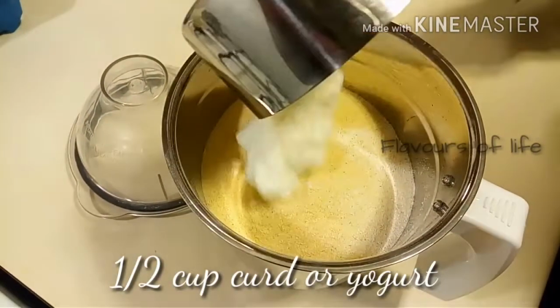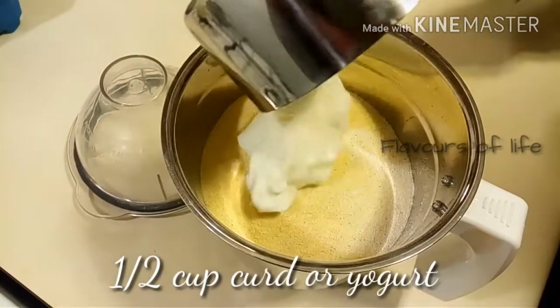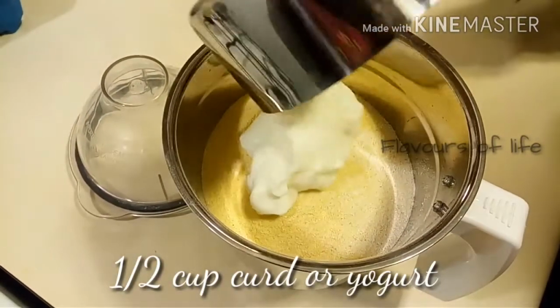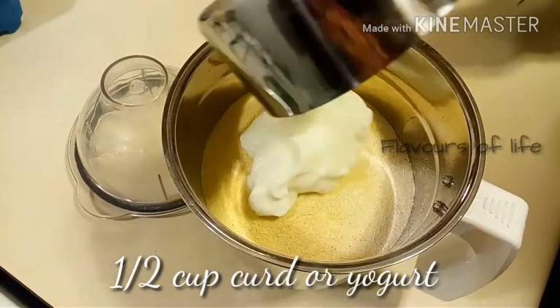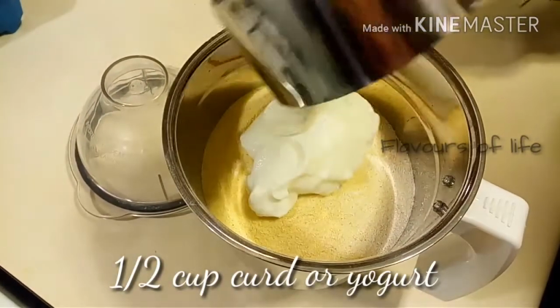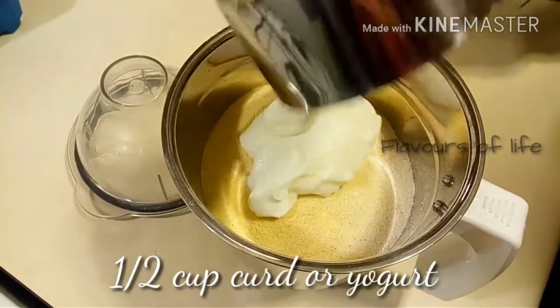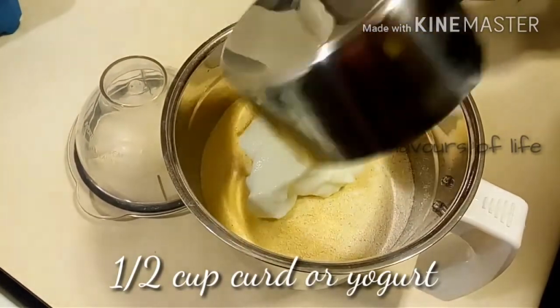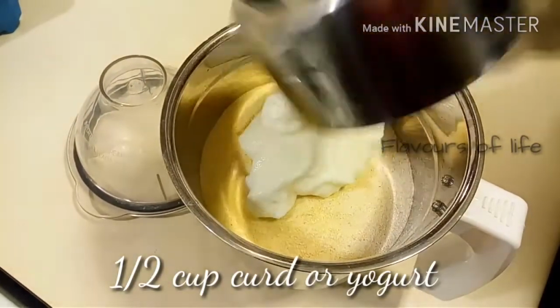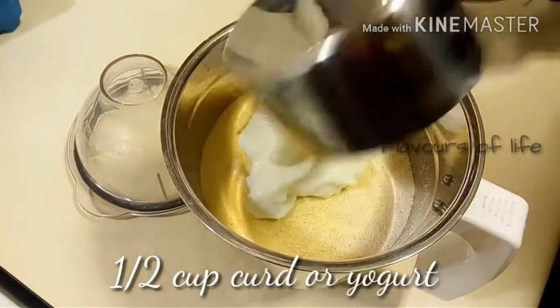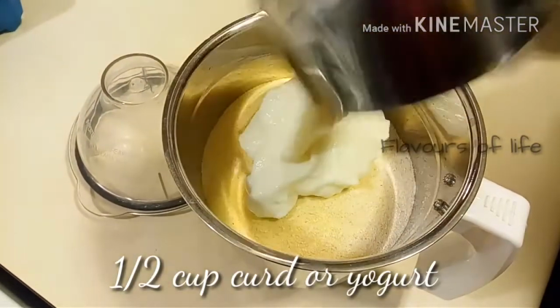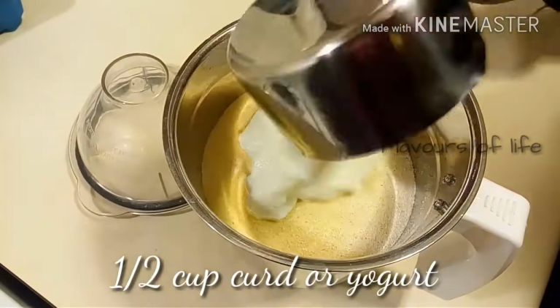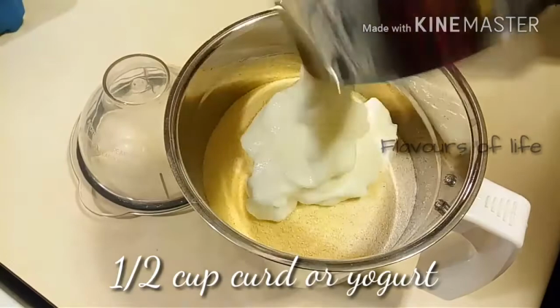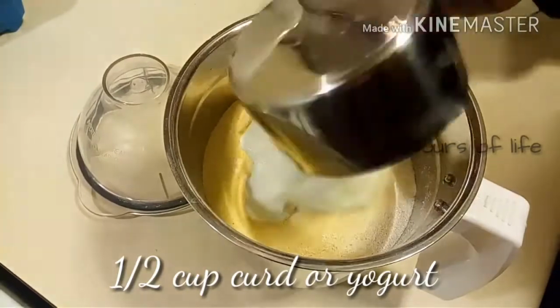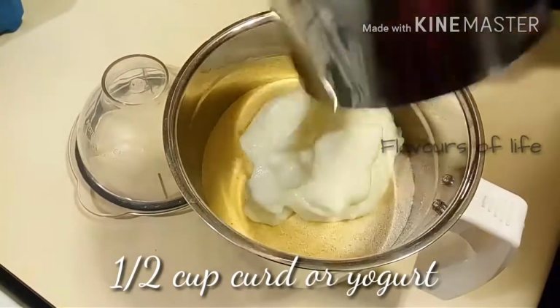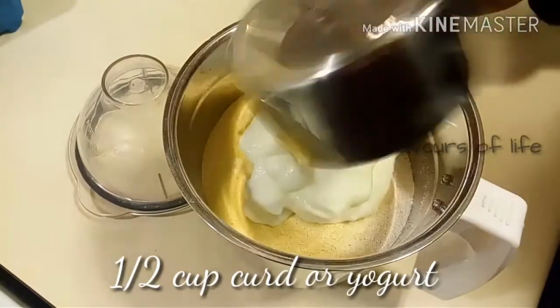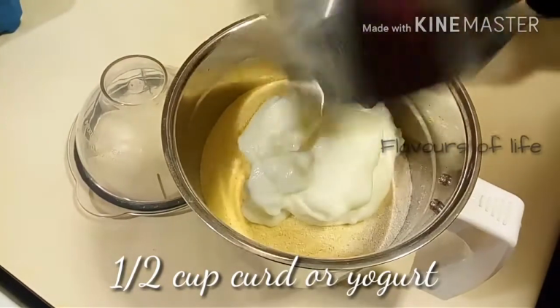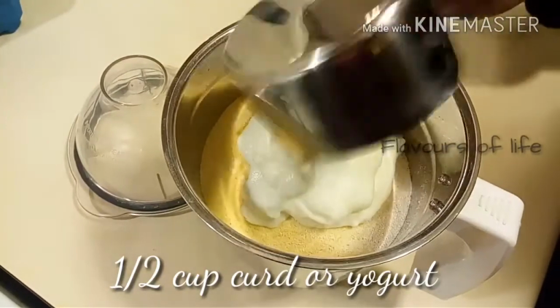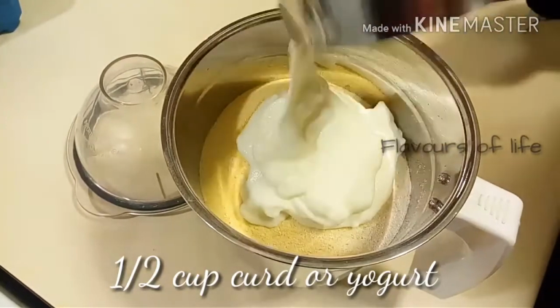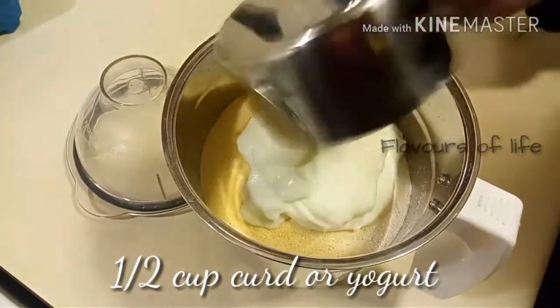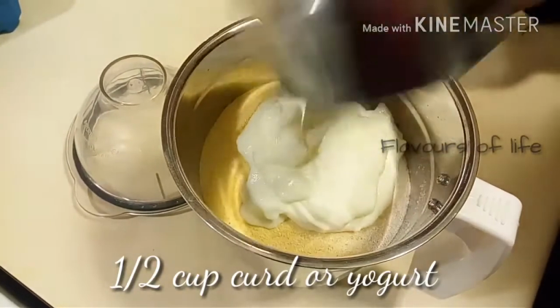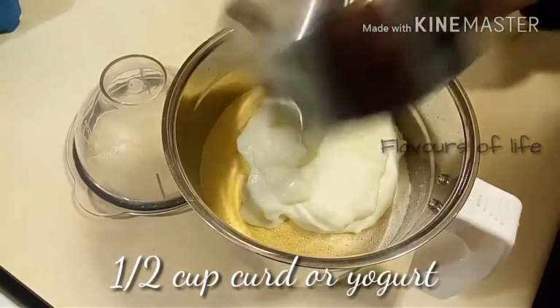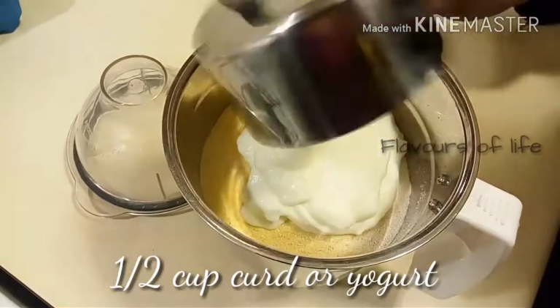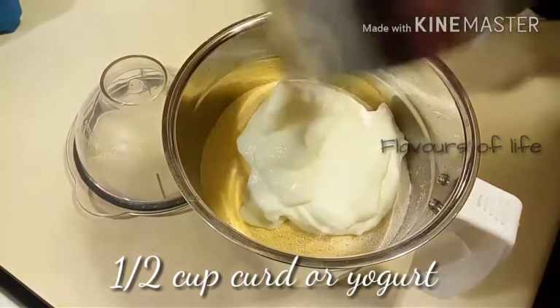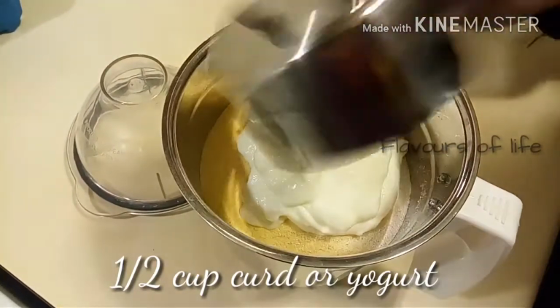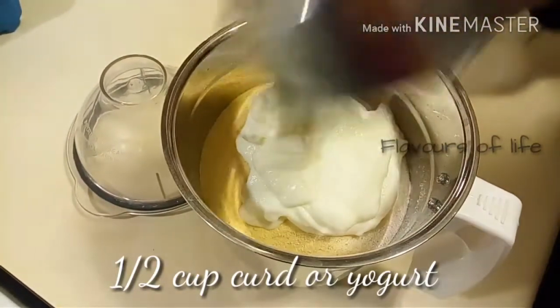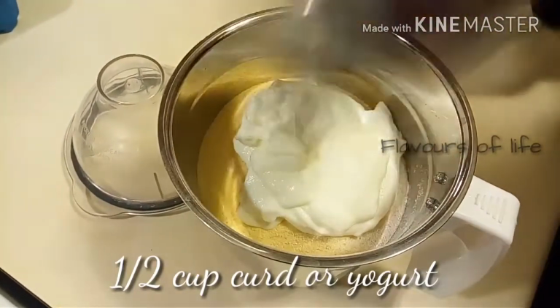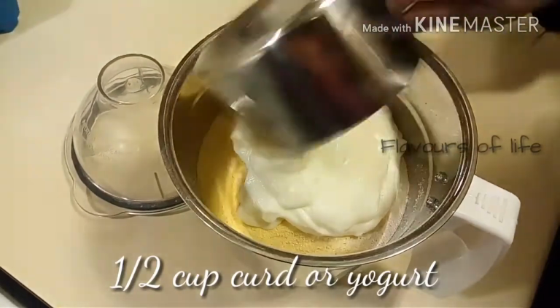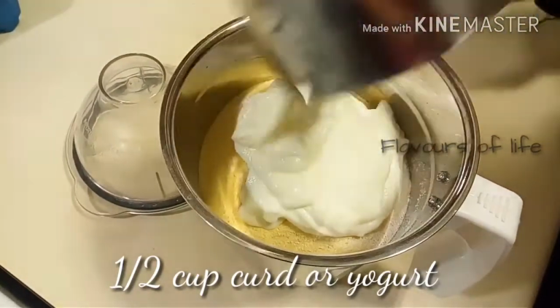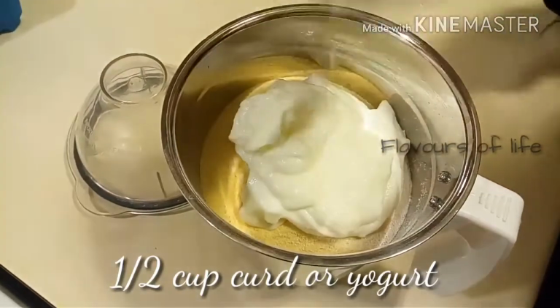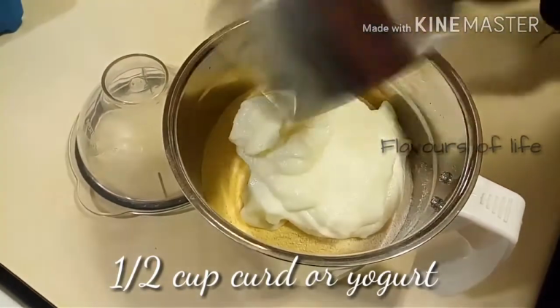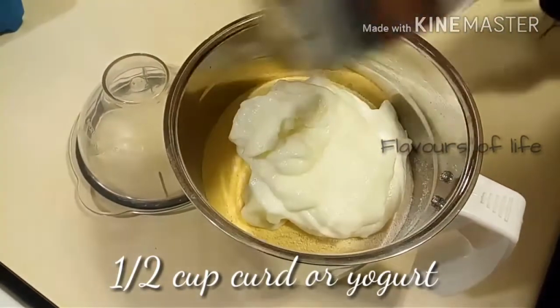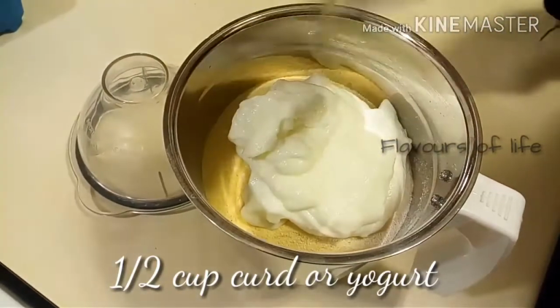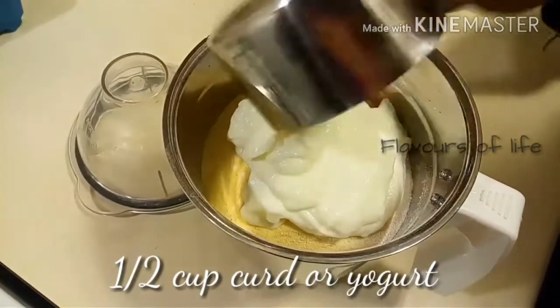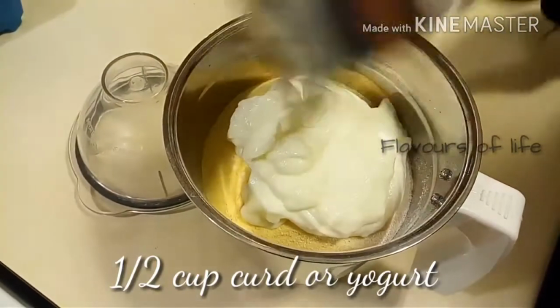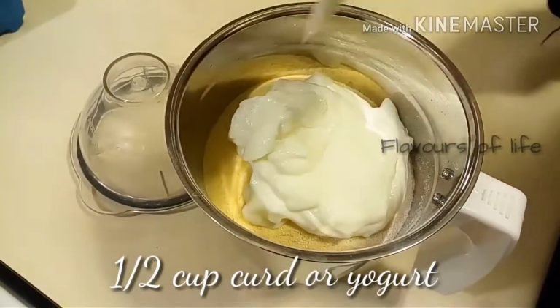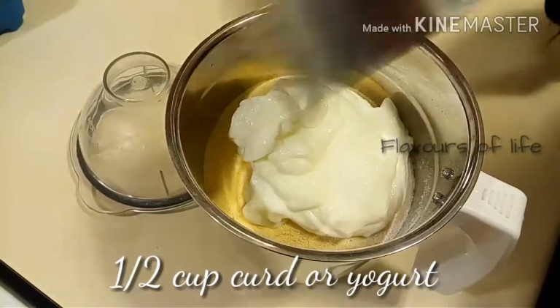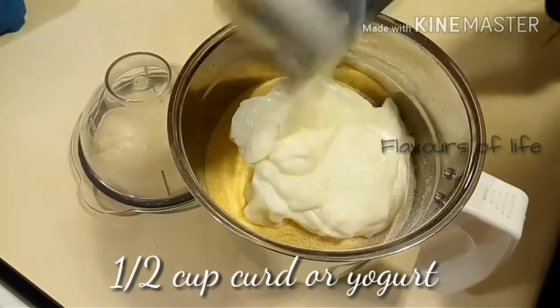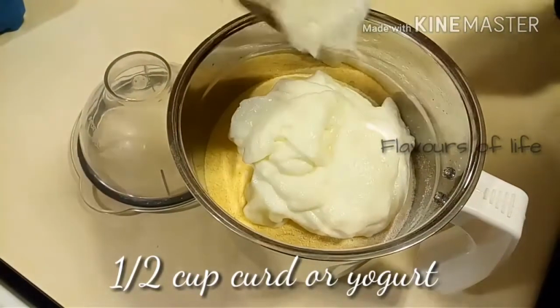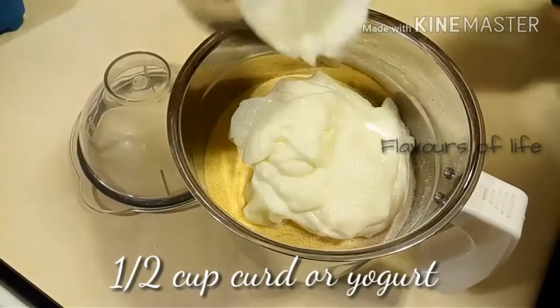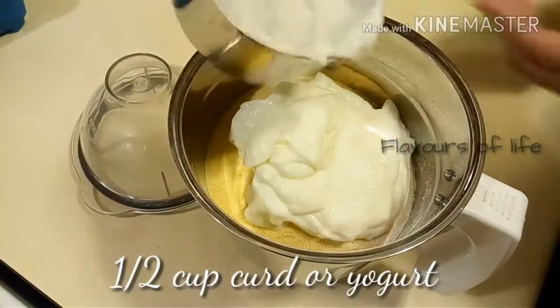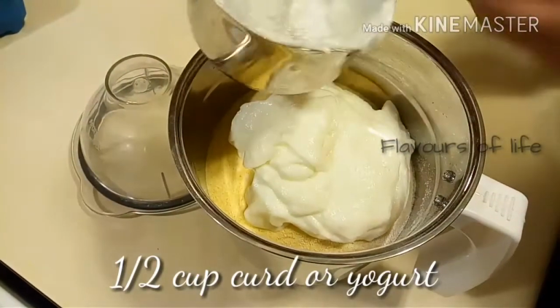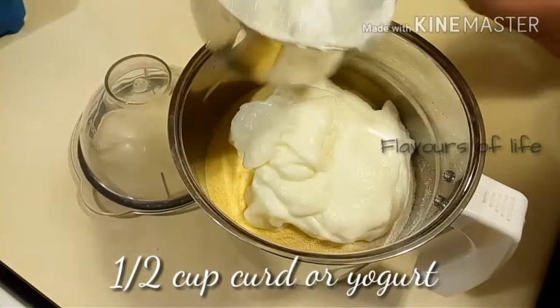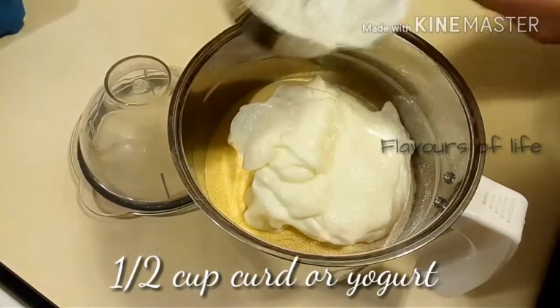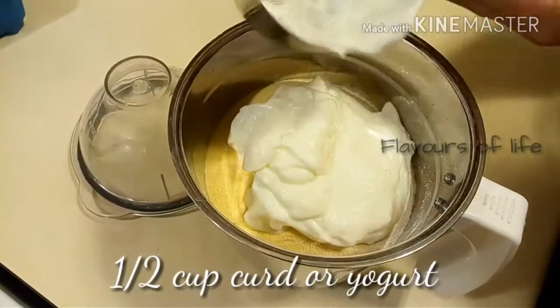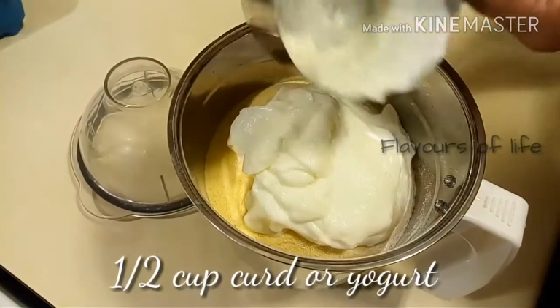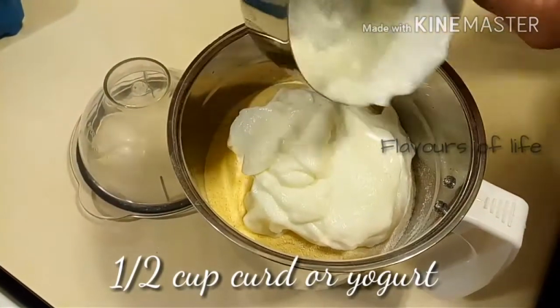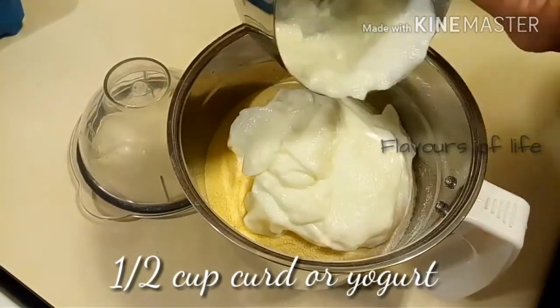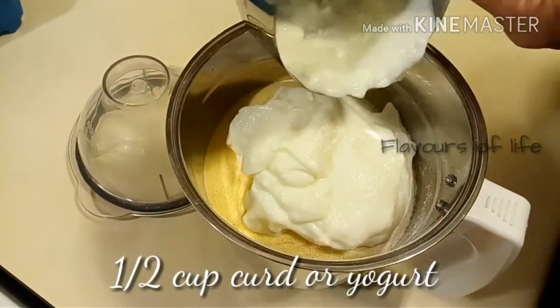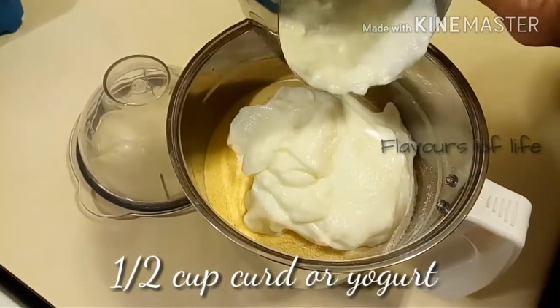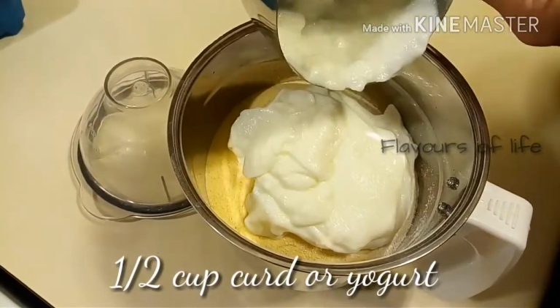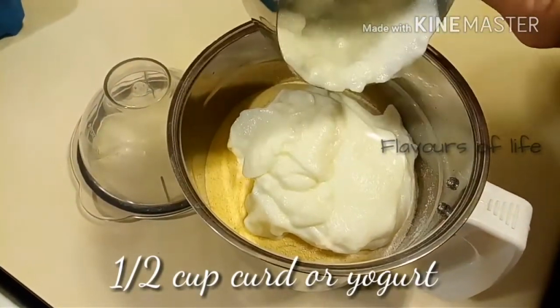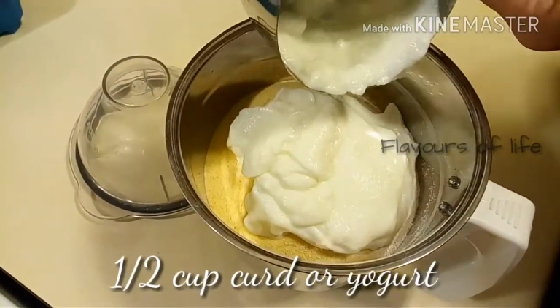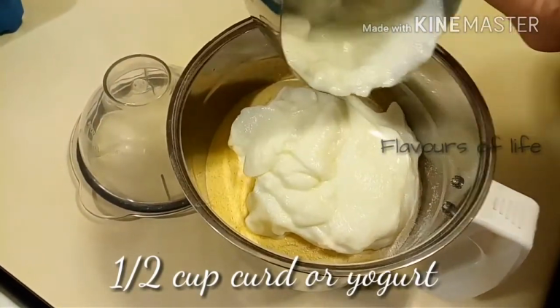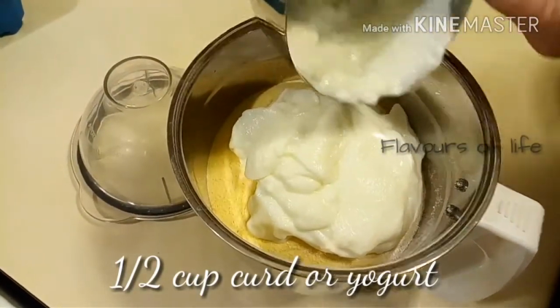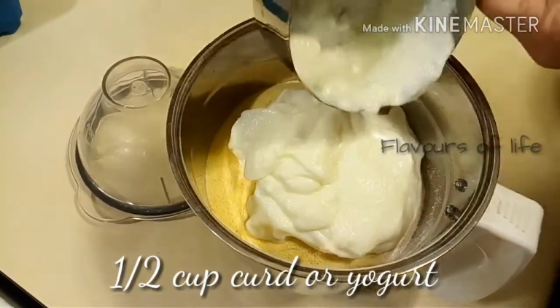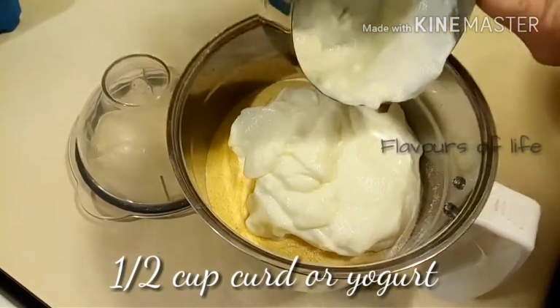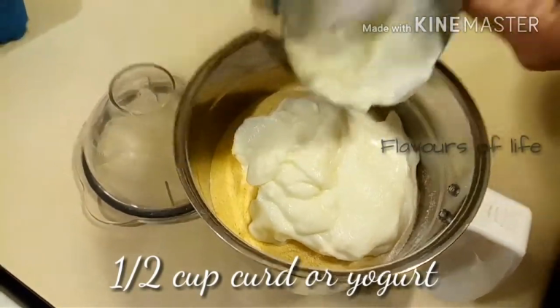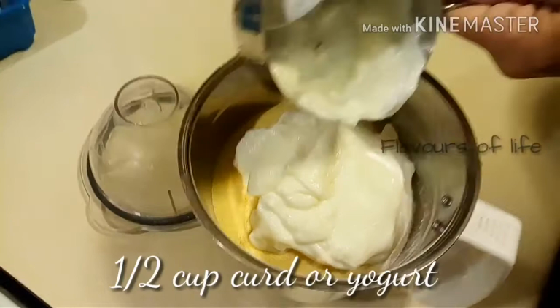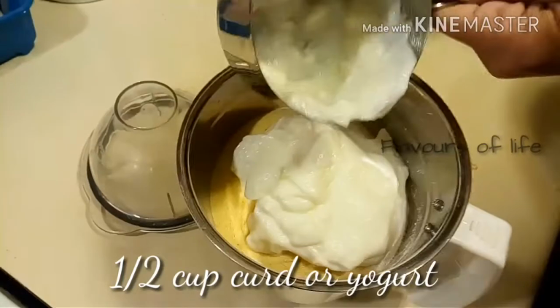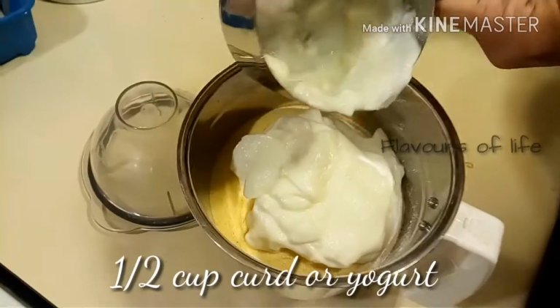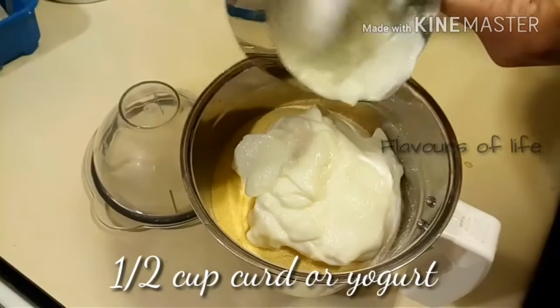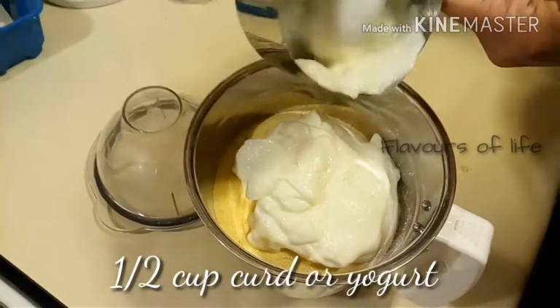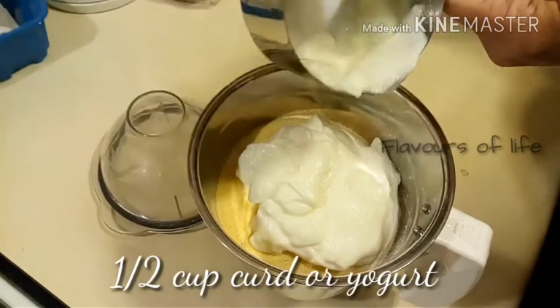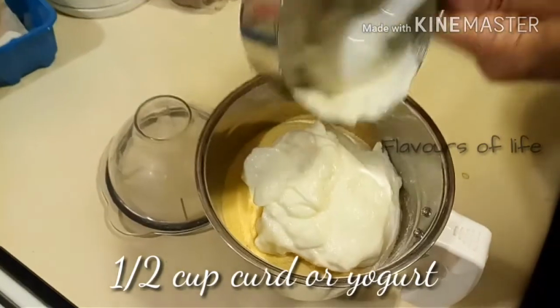Now let's add in curd or yogurt, whatever you call it in your country. I'm adding half a cup of it, which is approximately 125 grams.